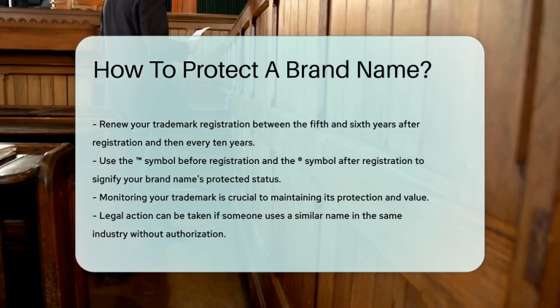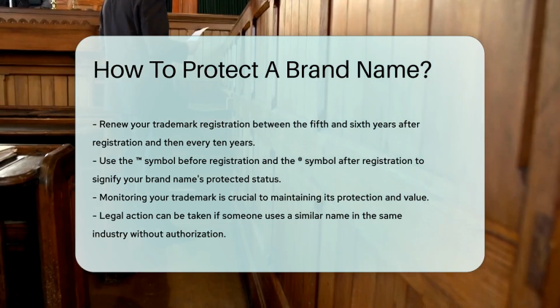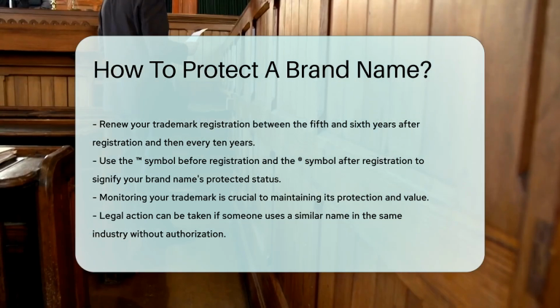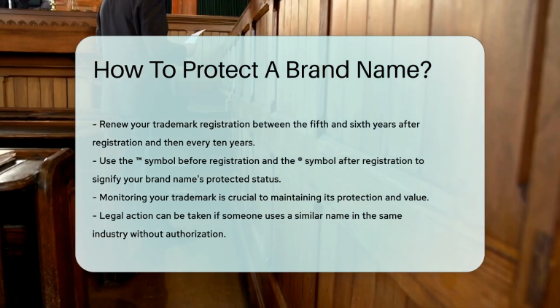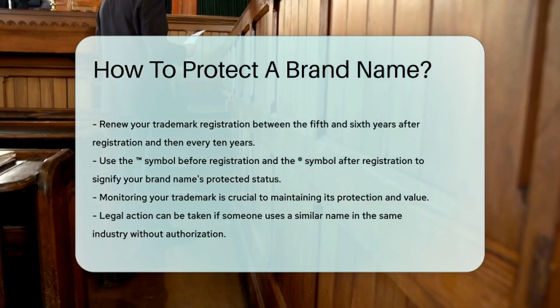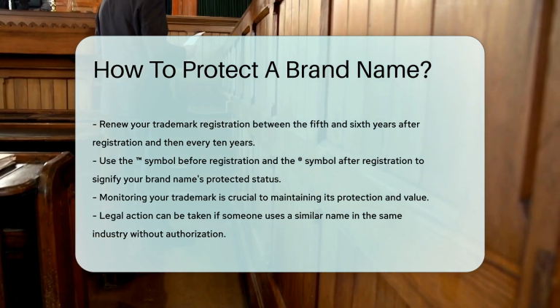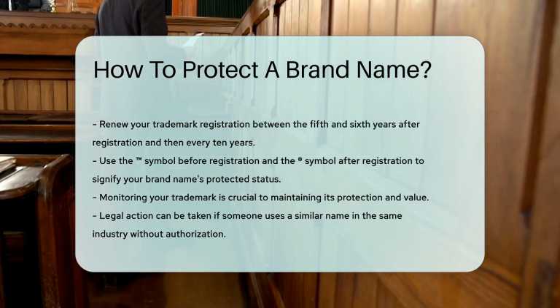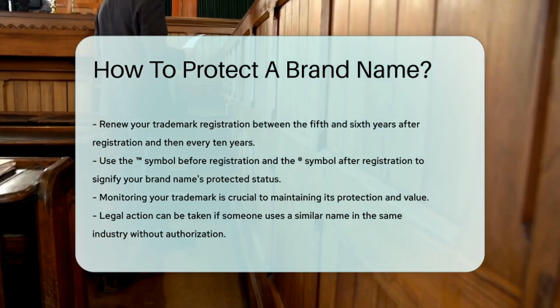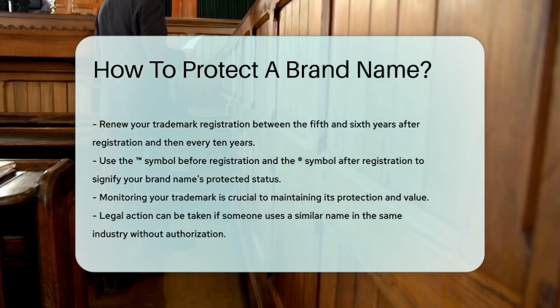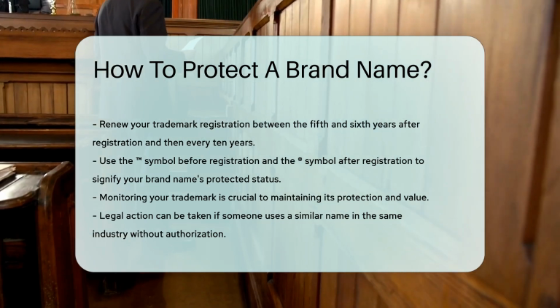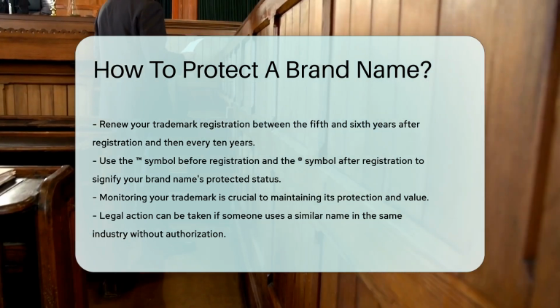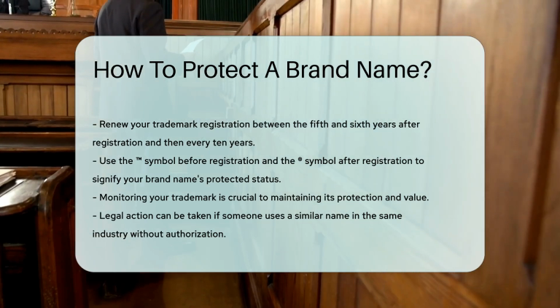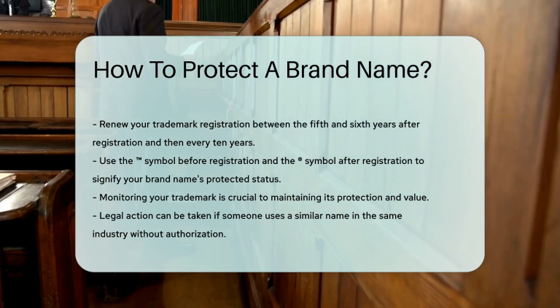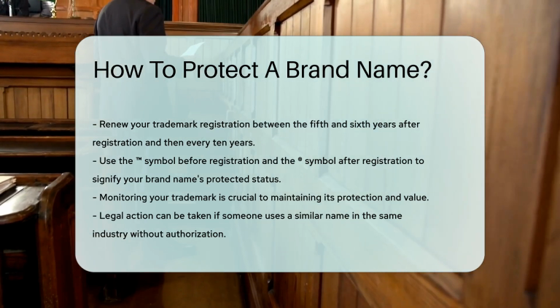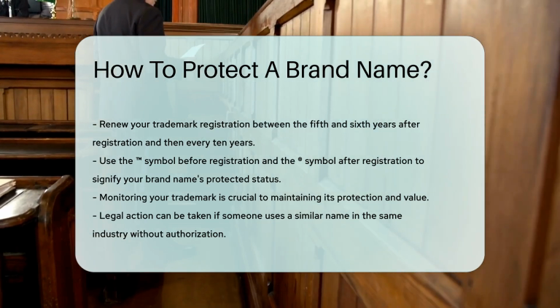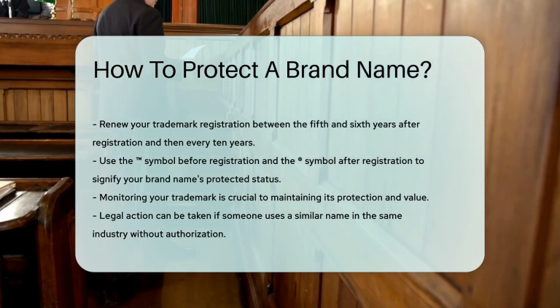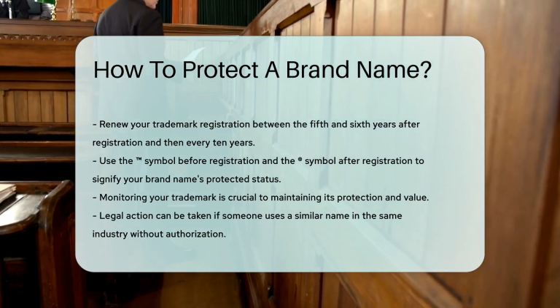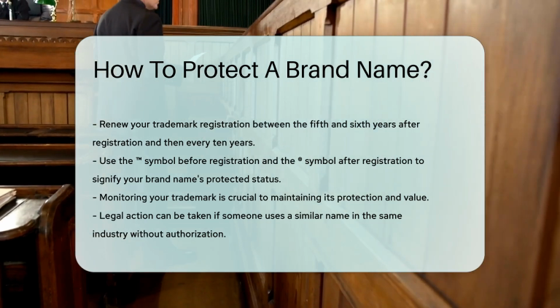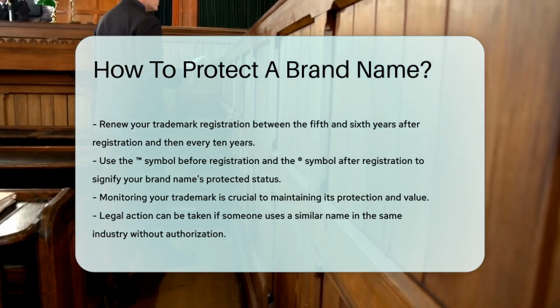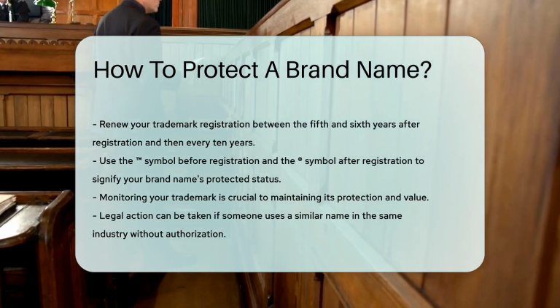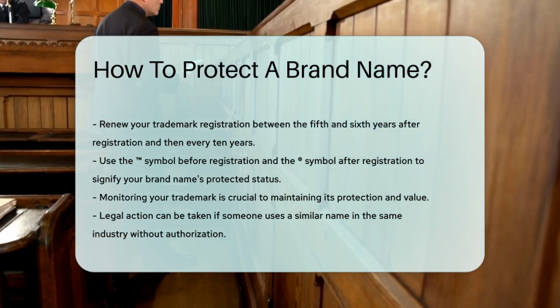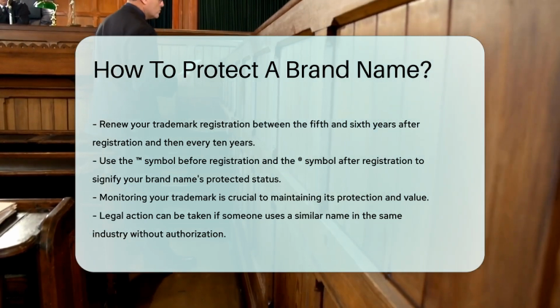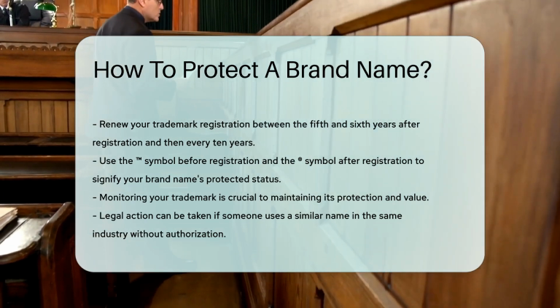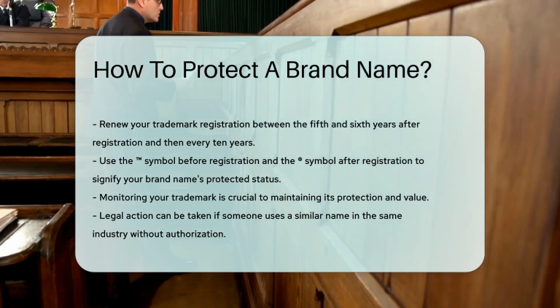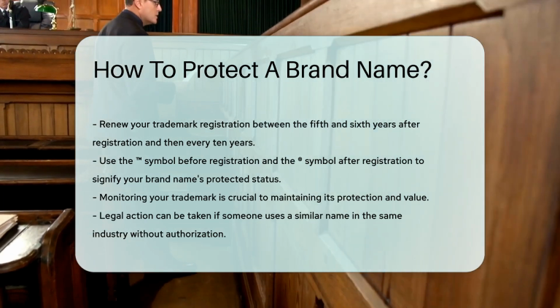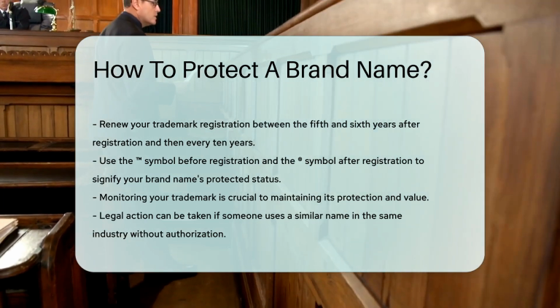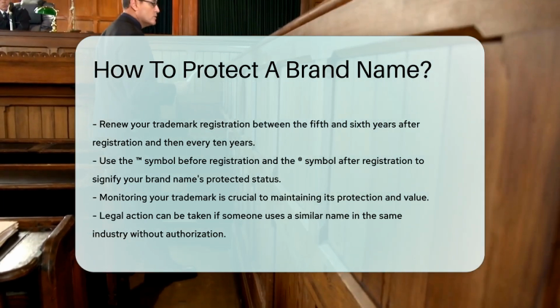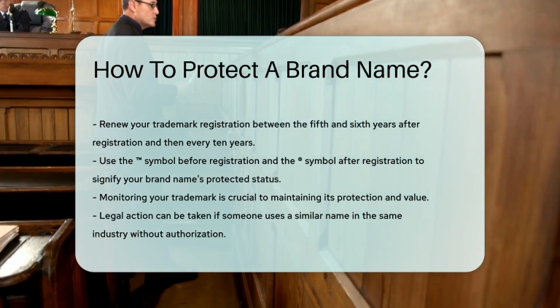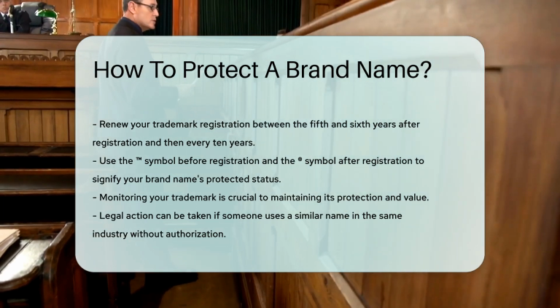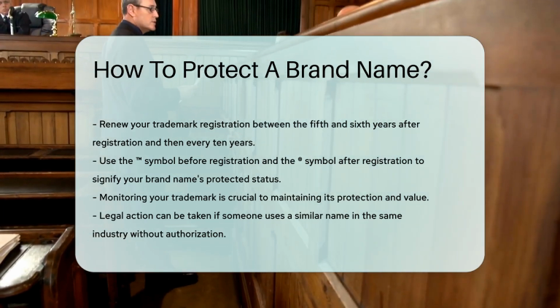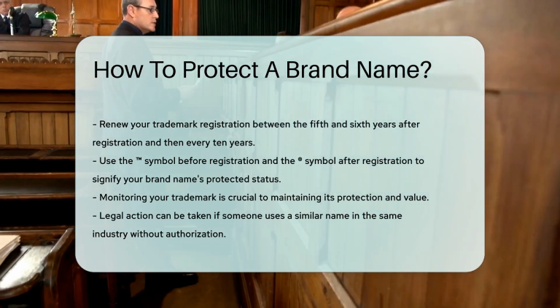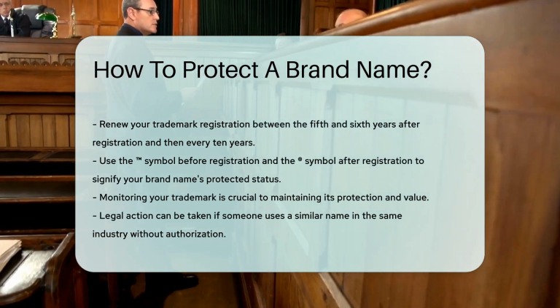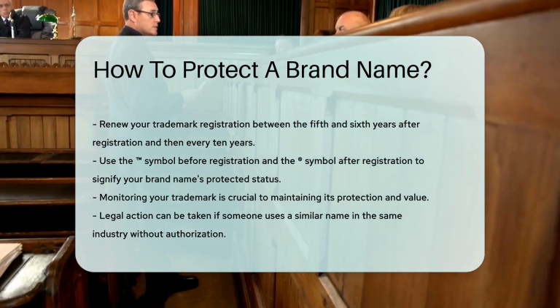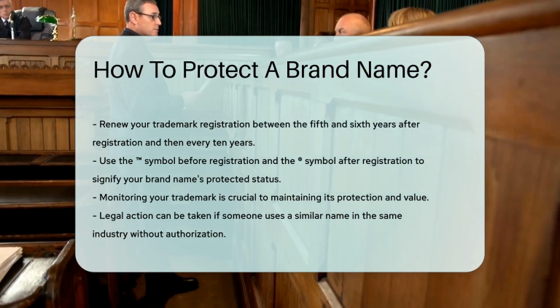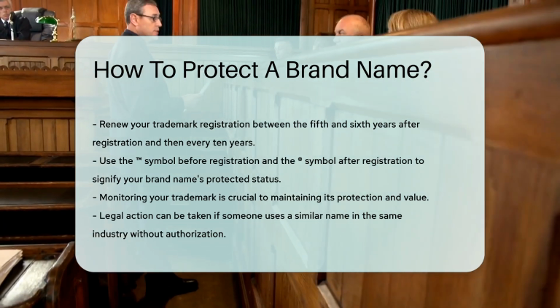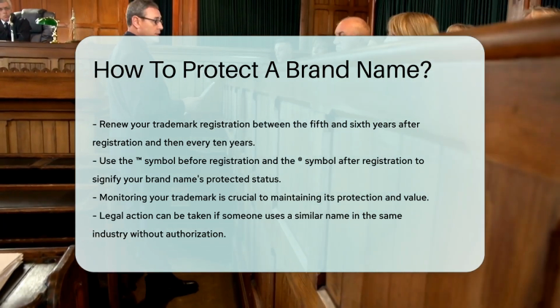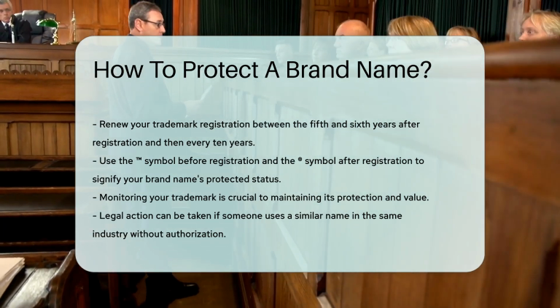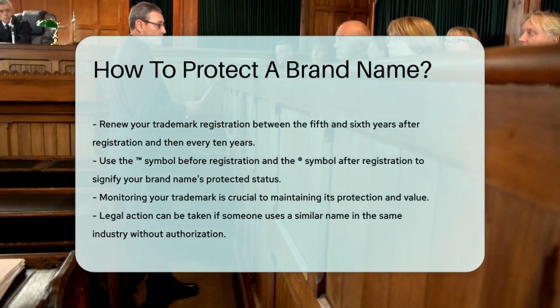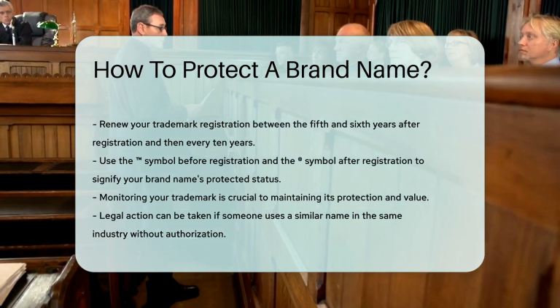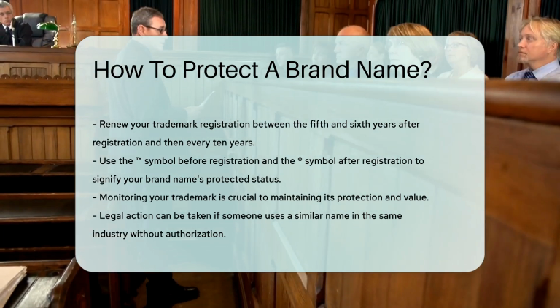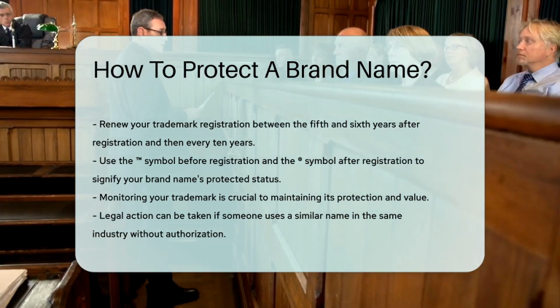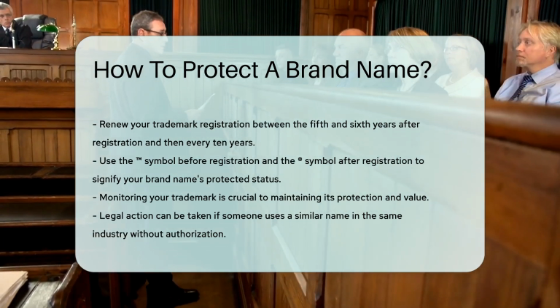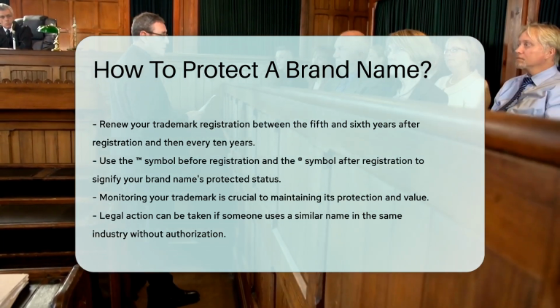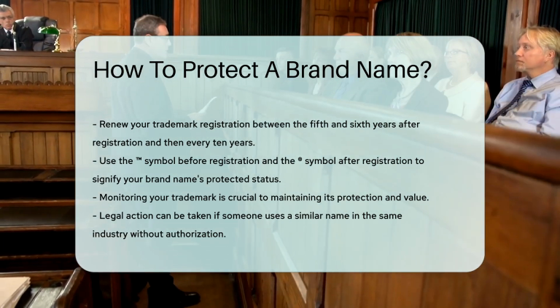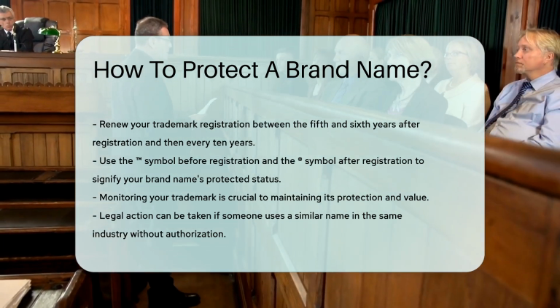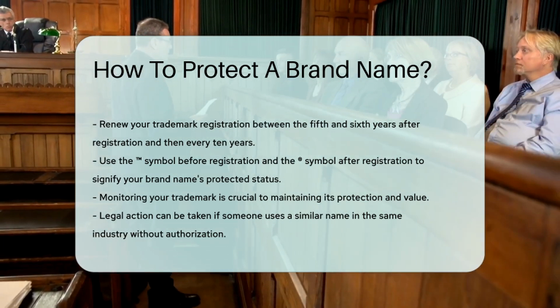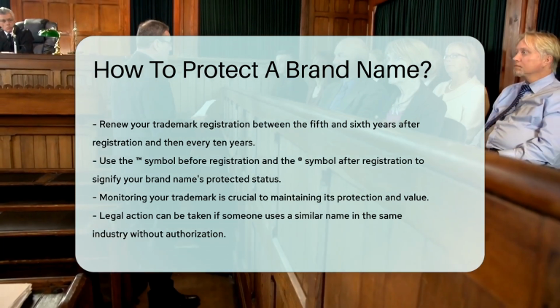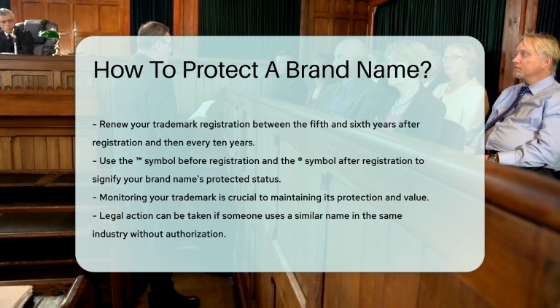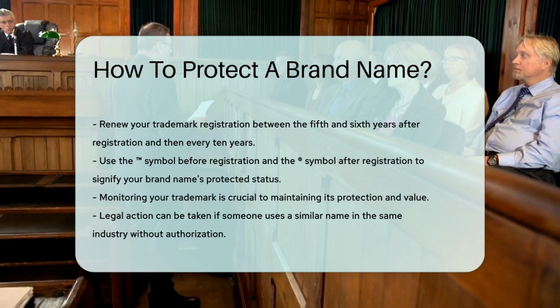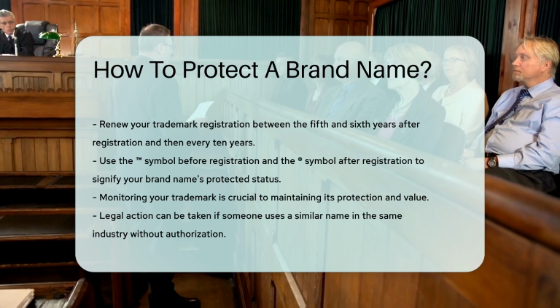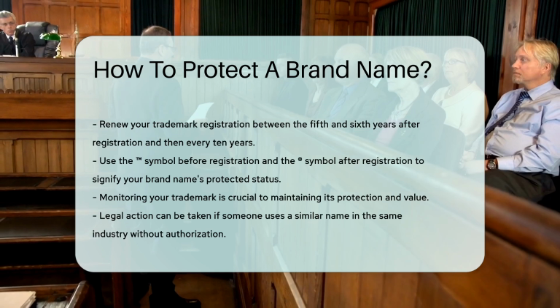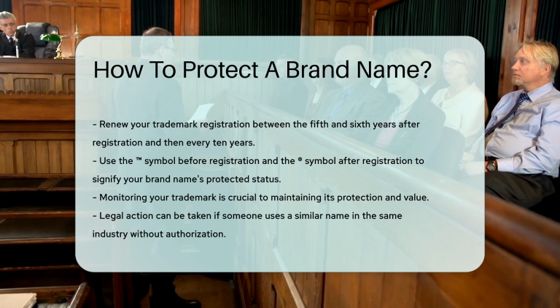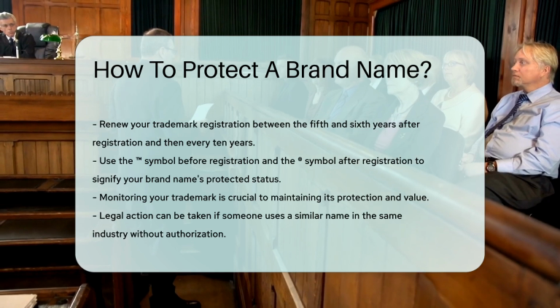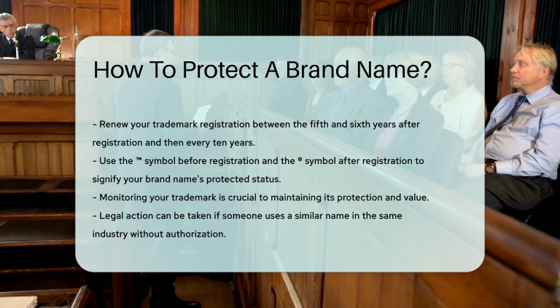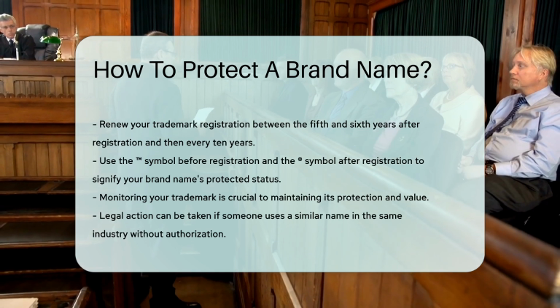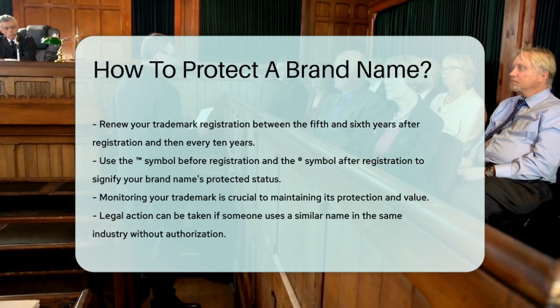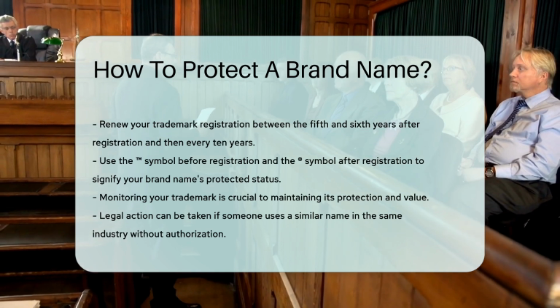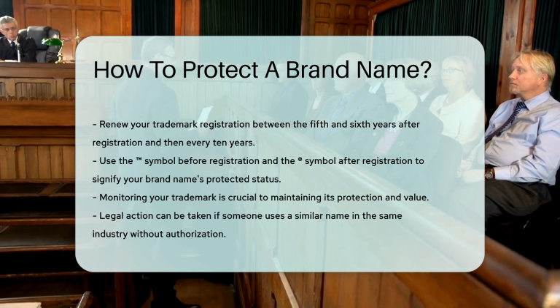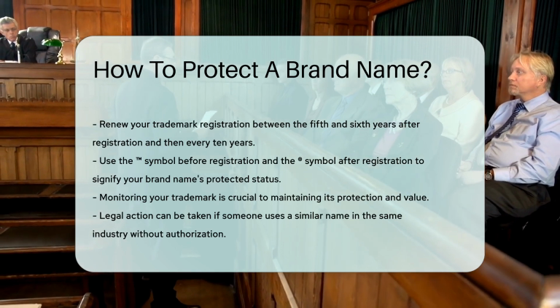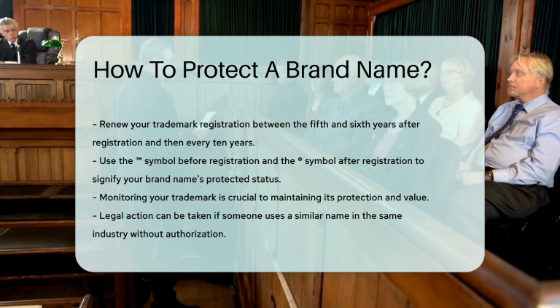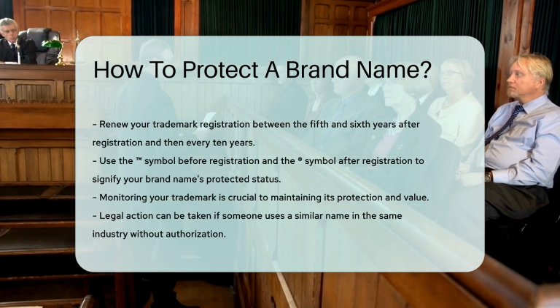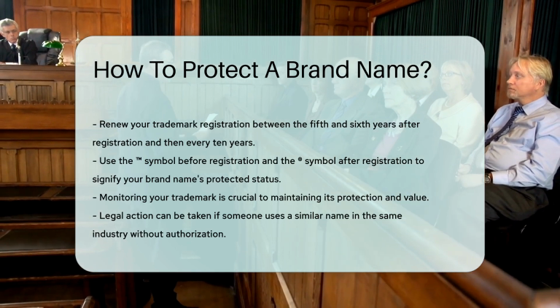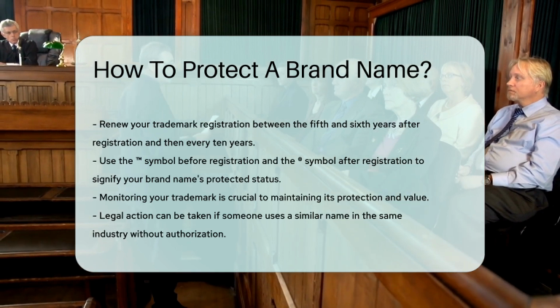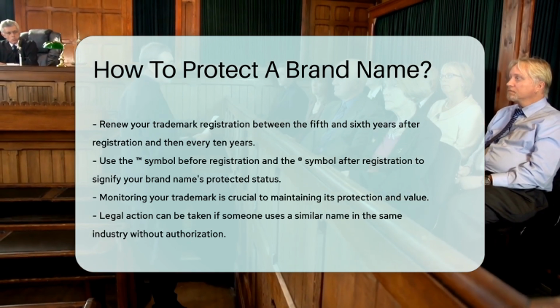Using the symbol before registration and the symbol after registration can help signify your brand name's protected status.